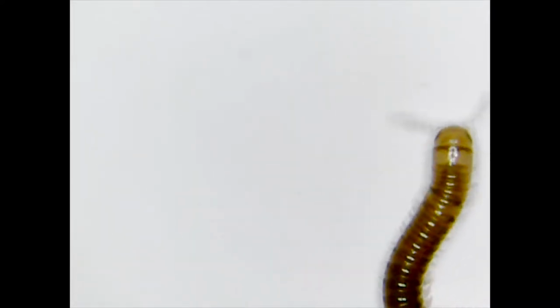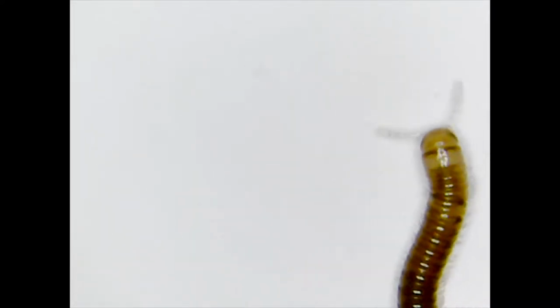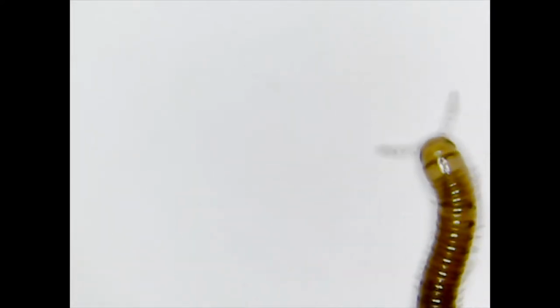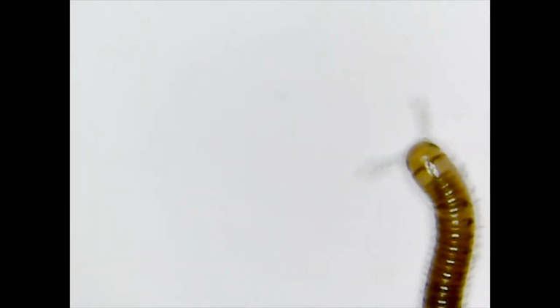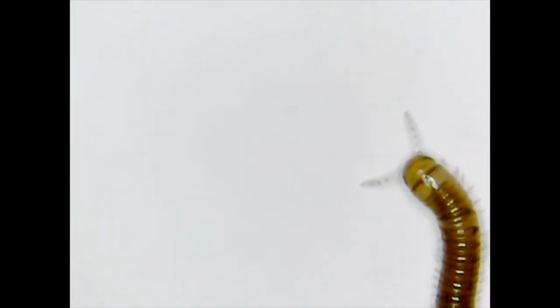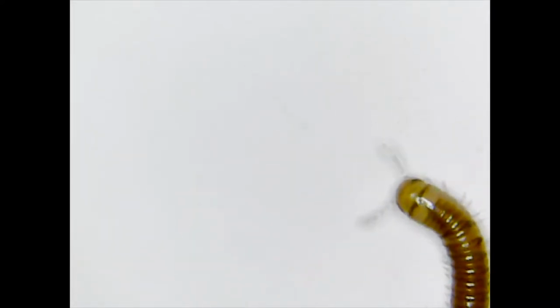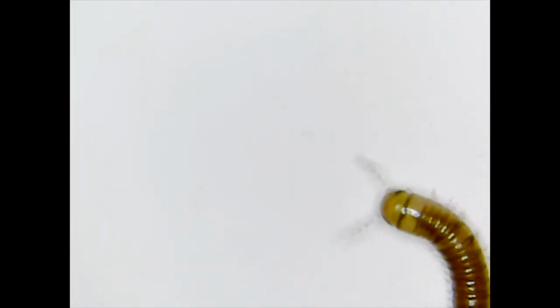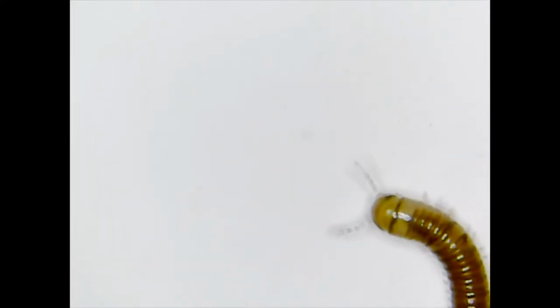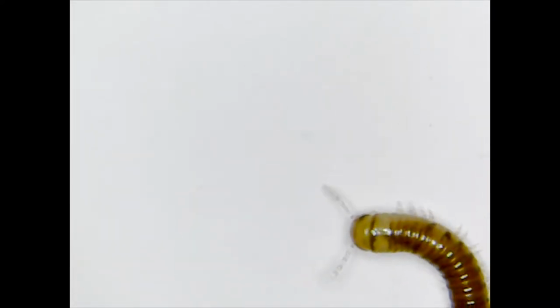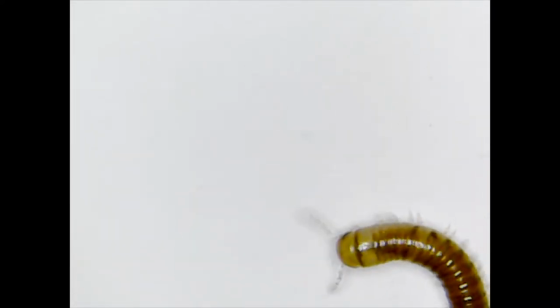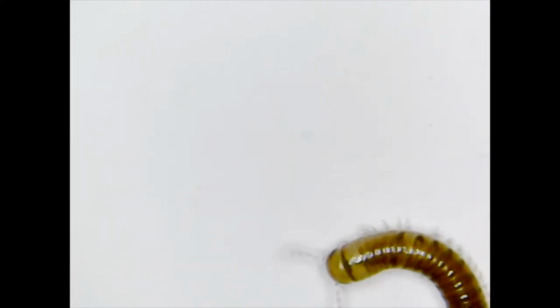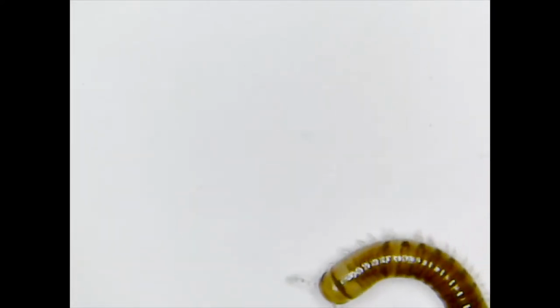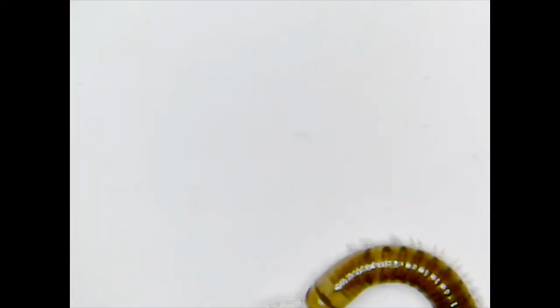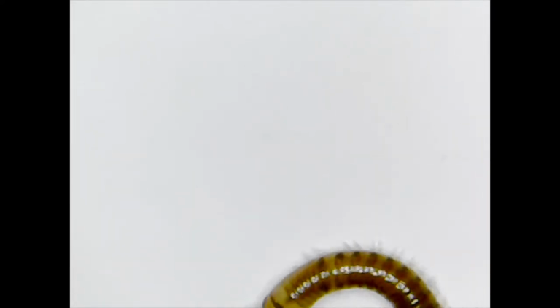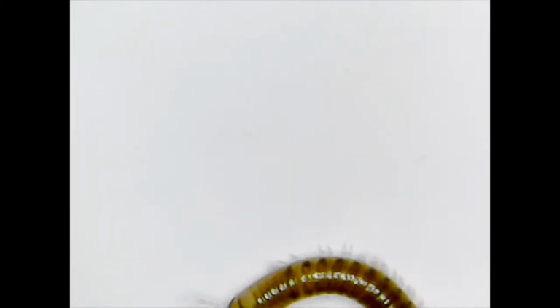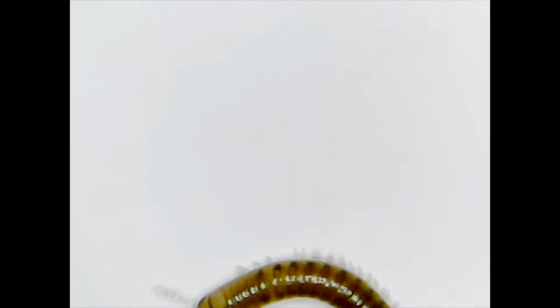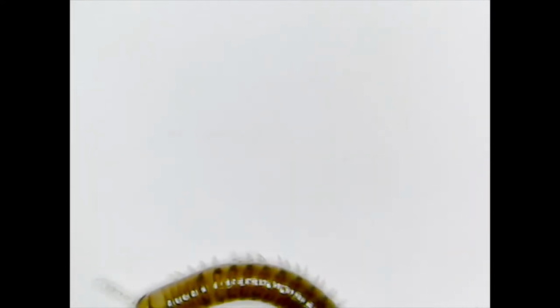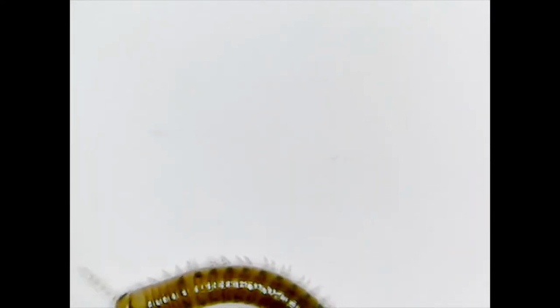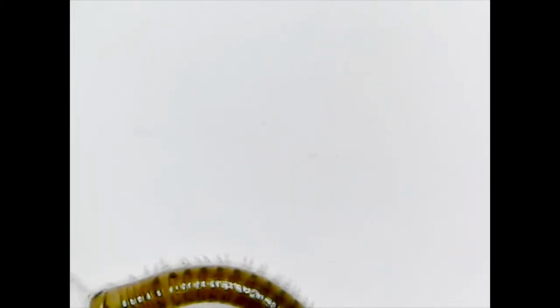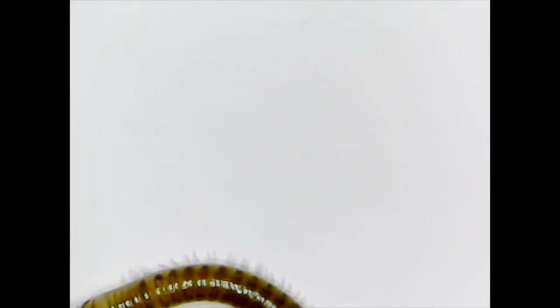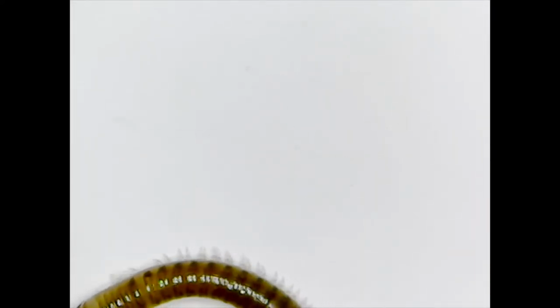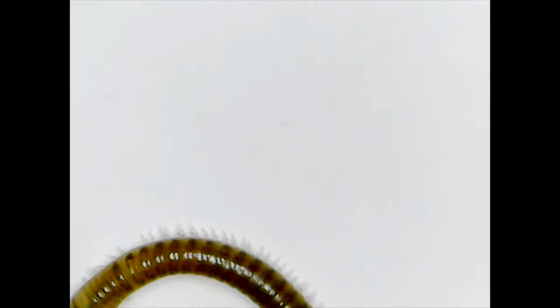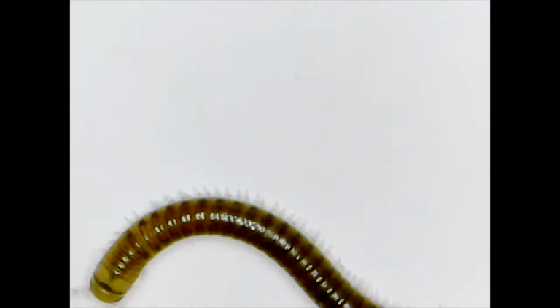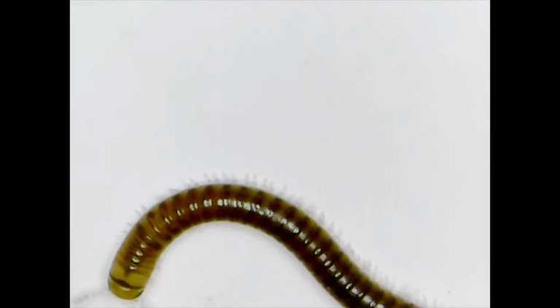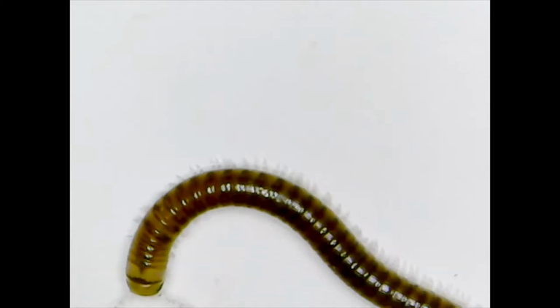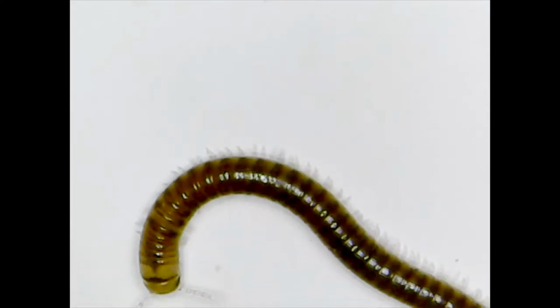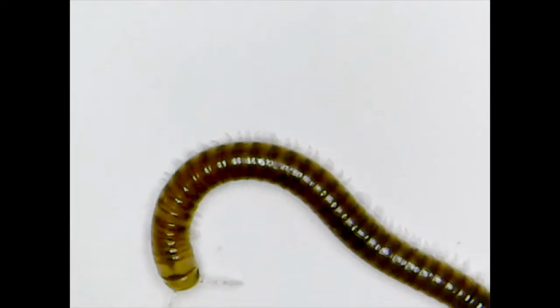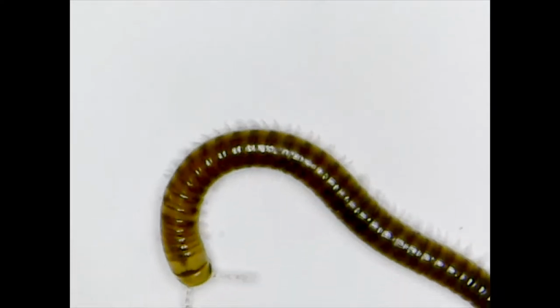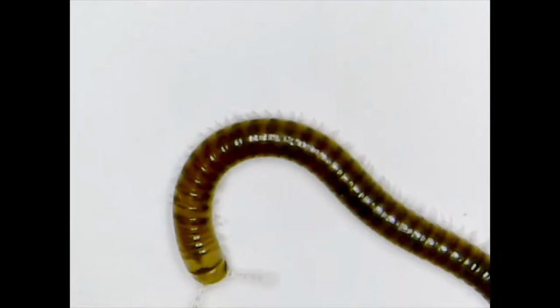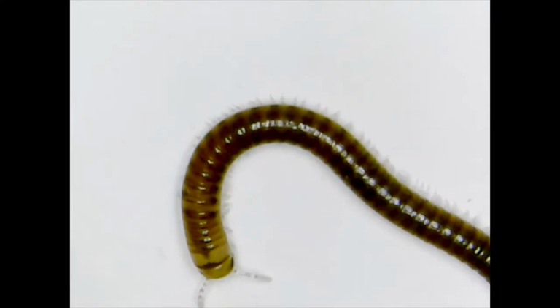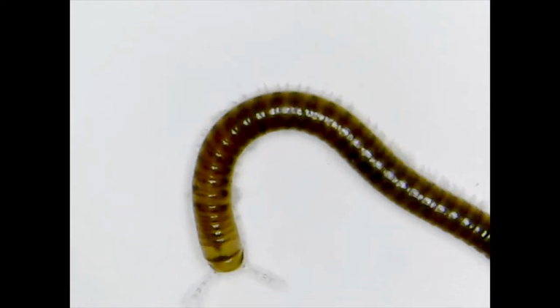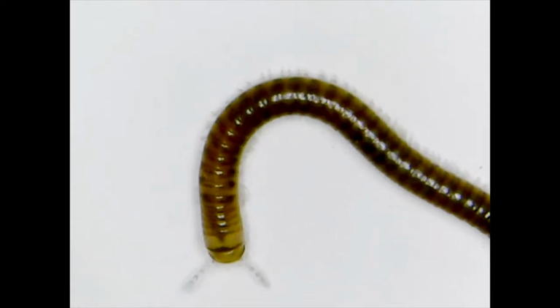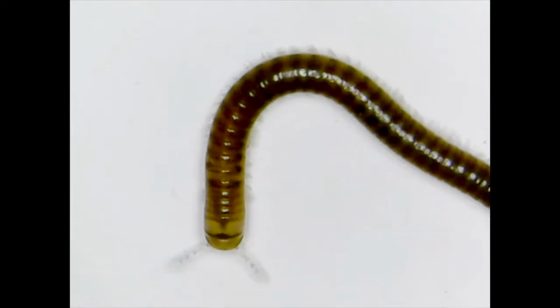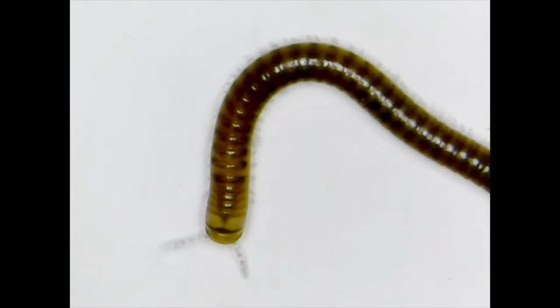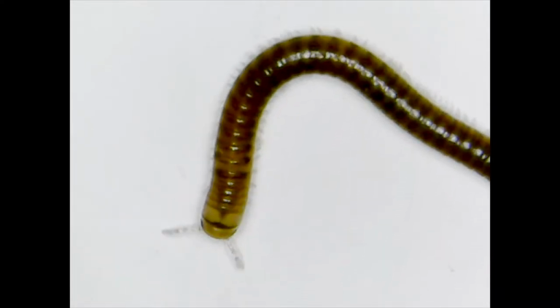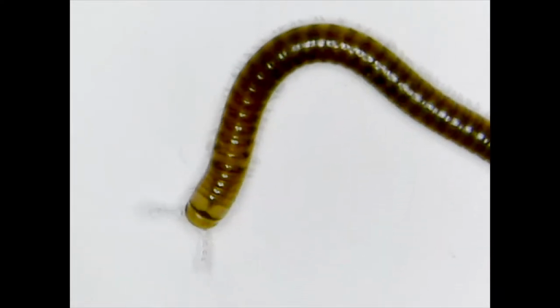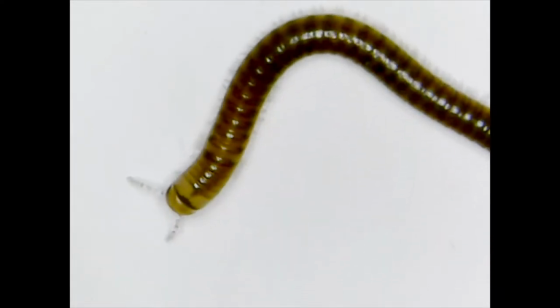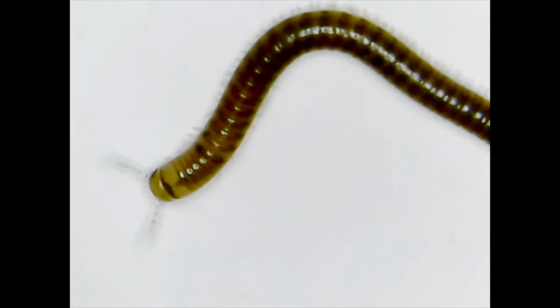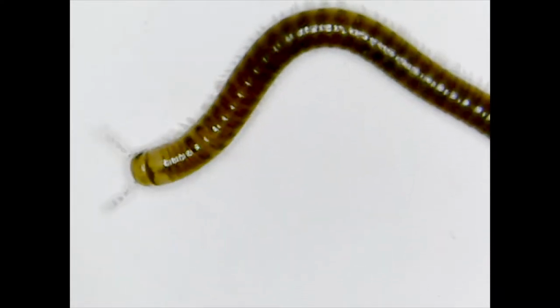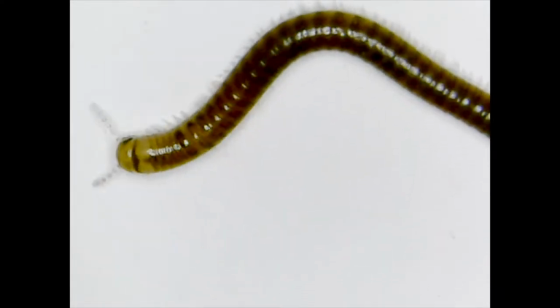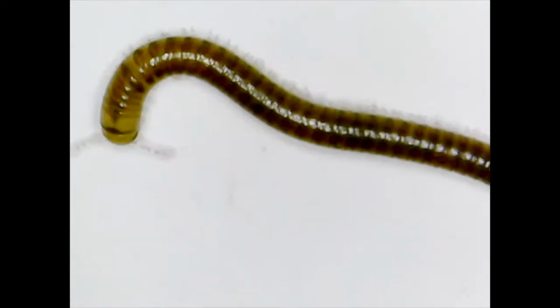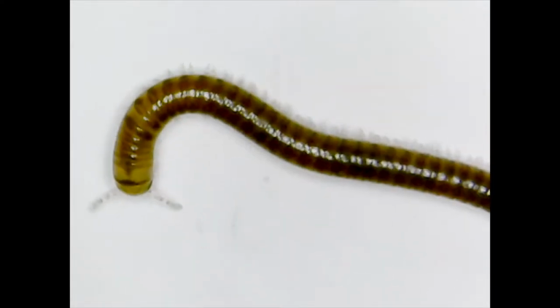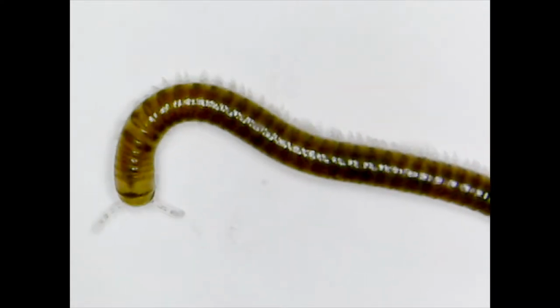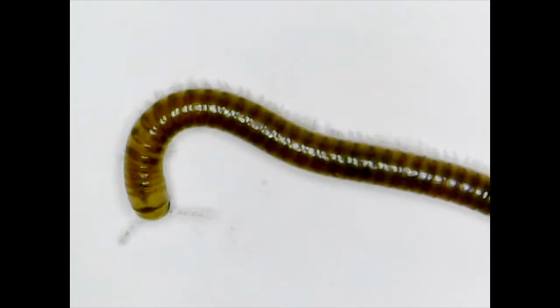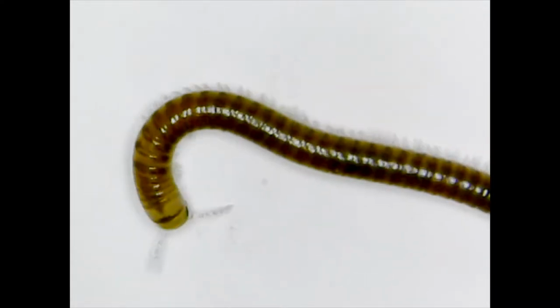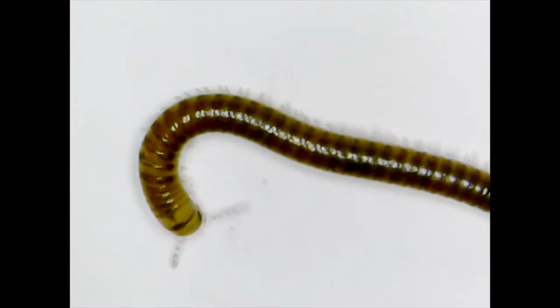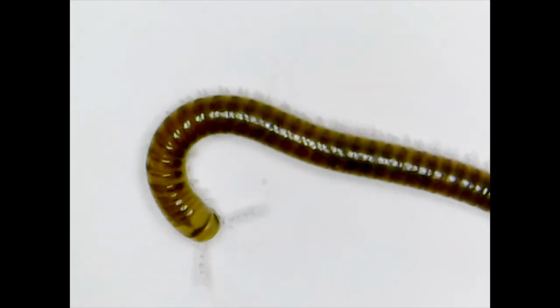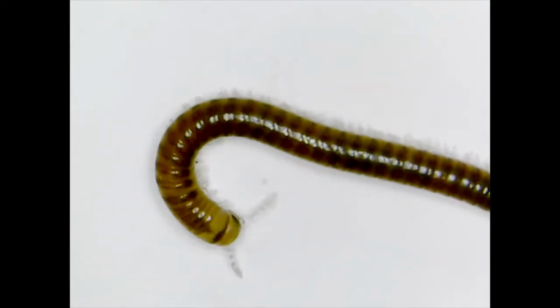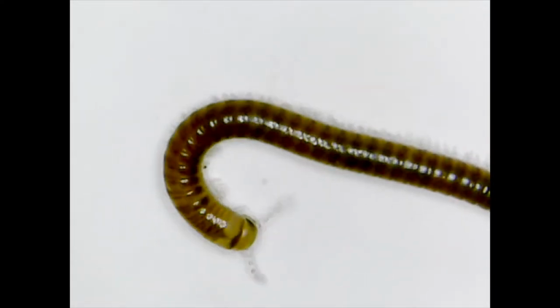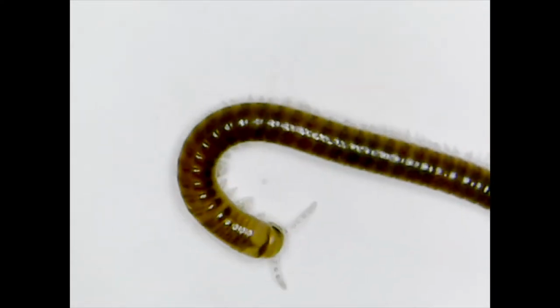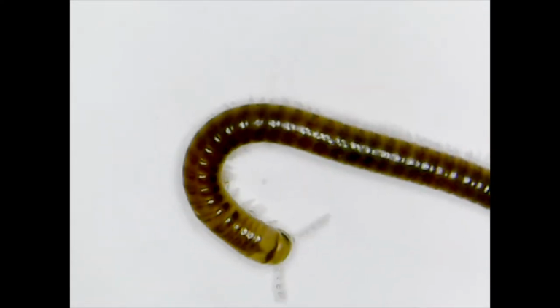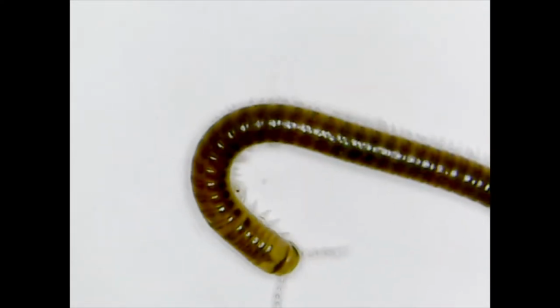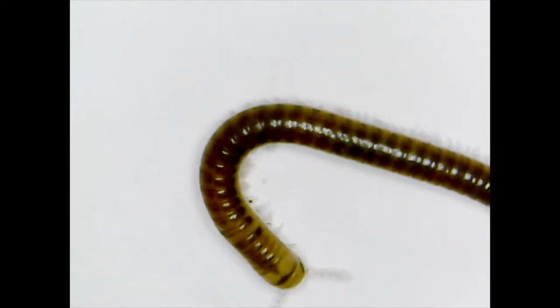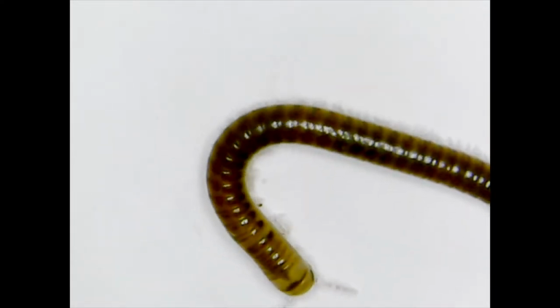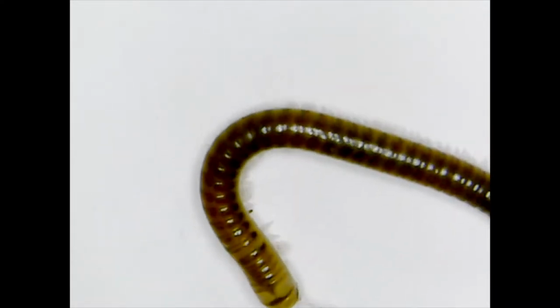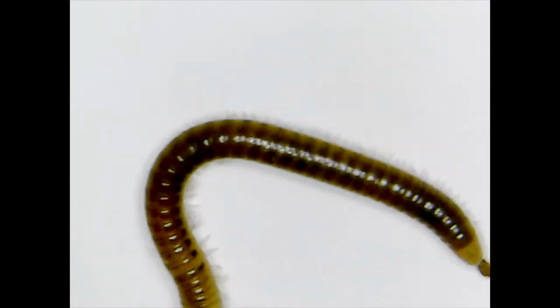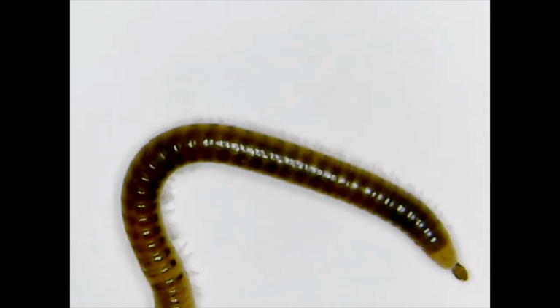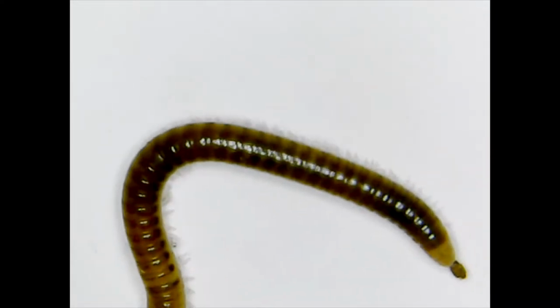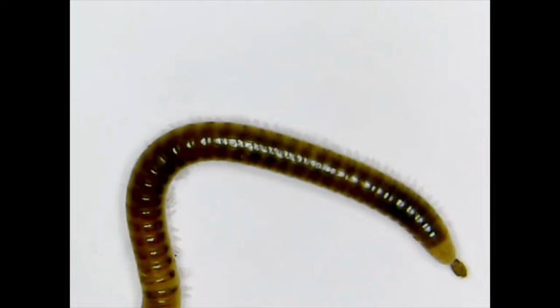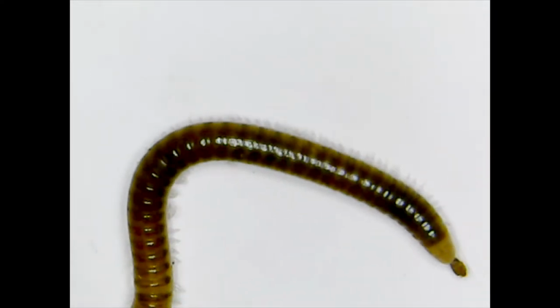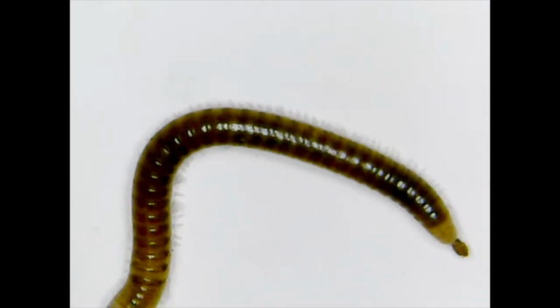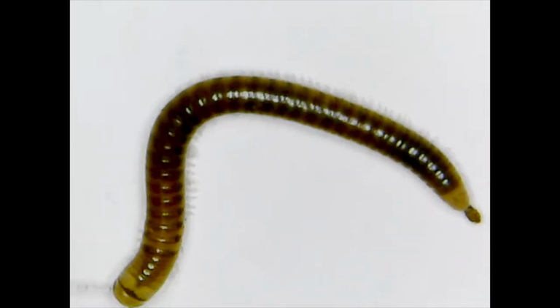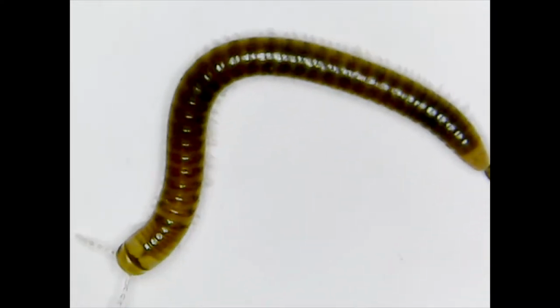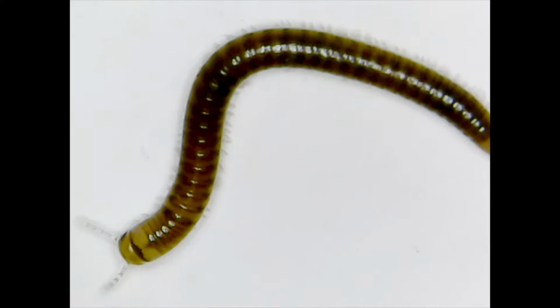This one is a millipede. It comes out at night and eats dead leaves and grass.